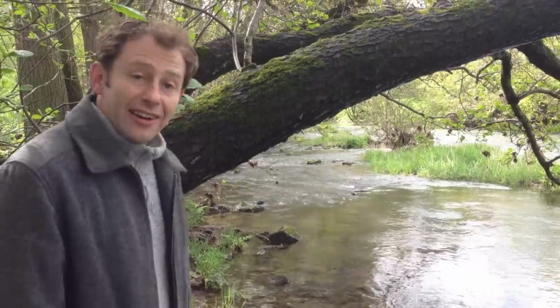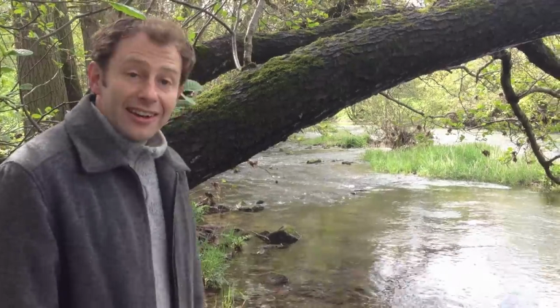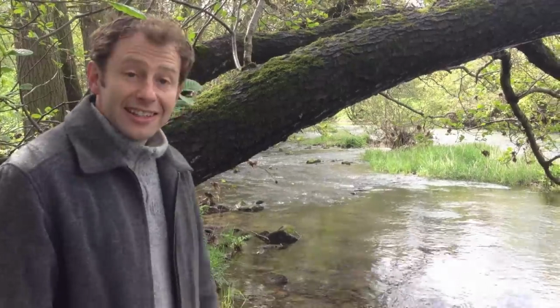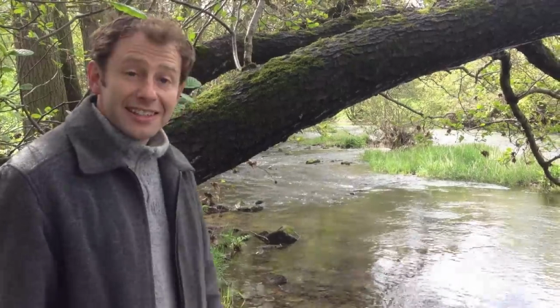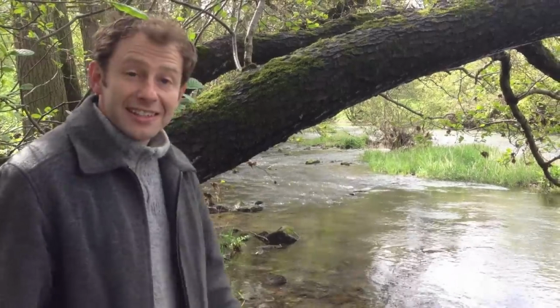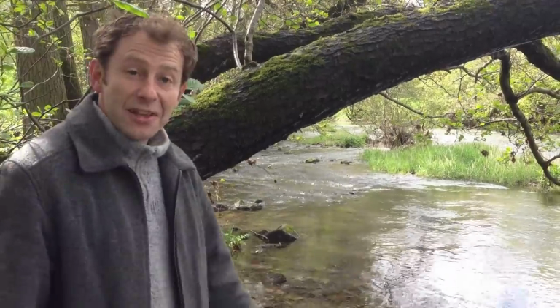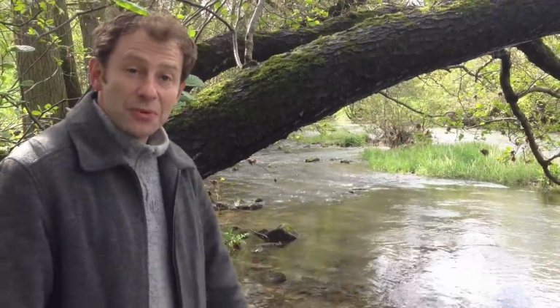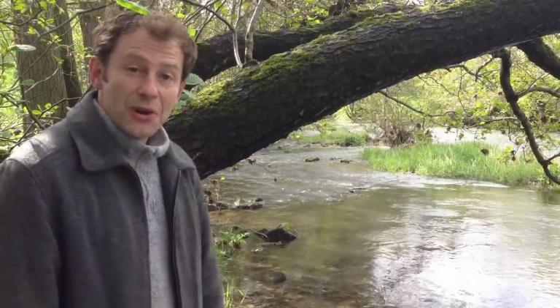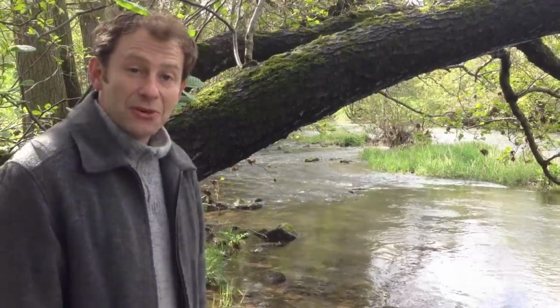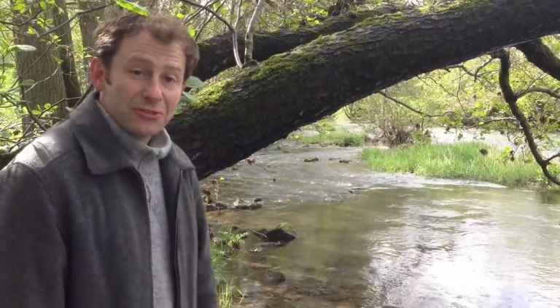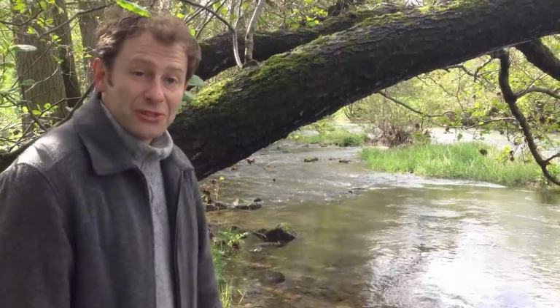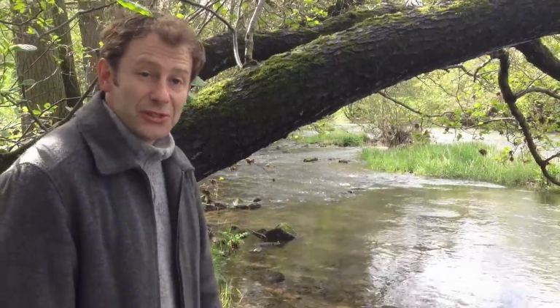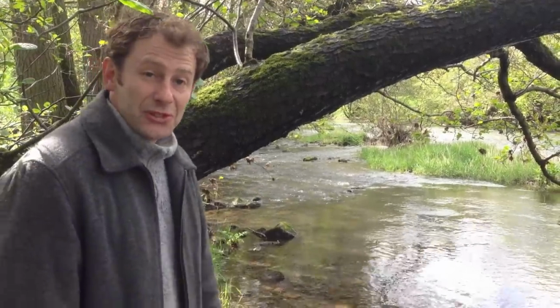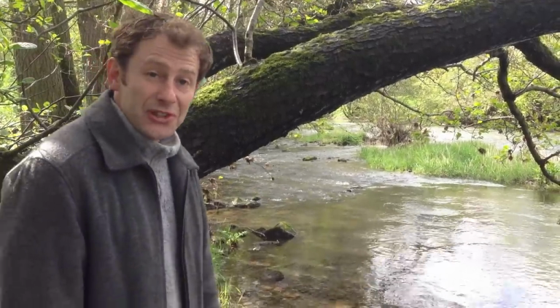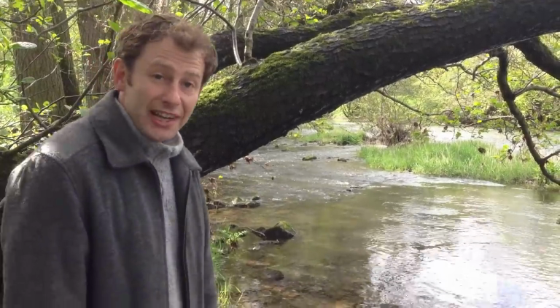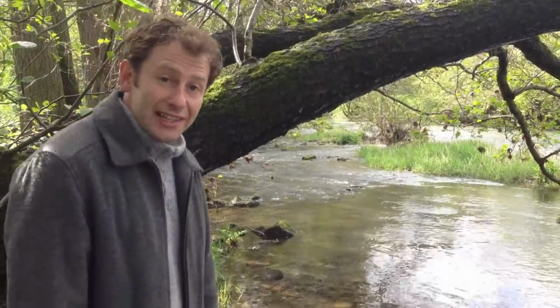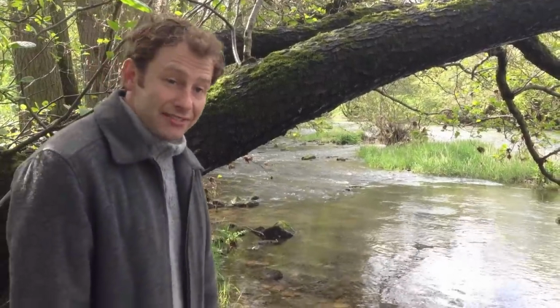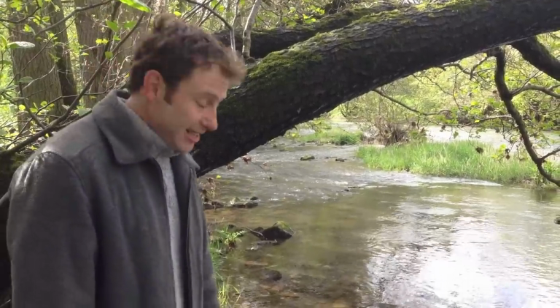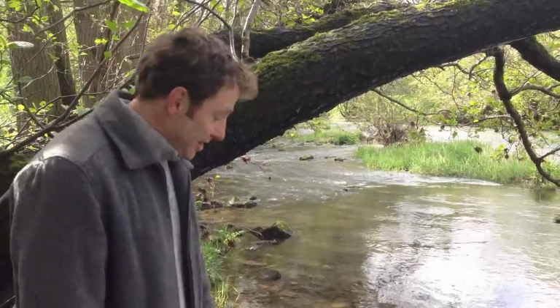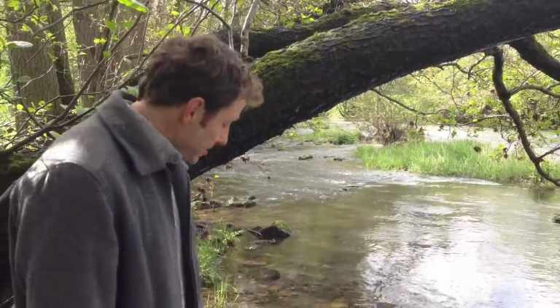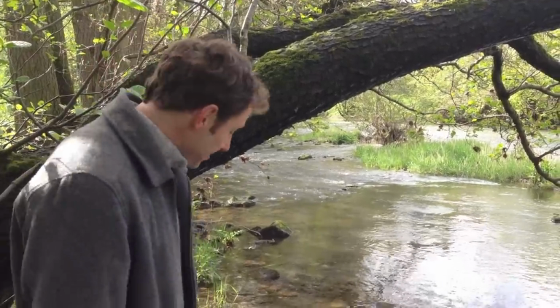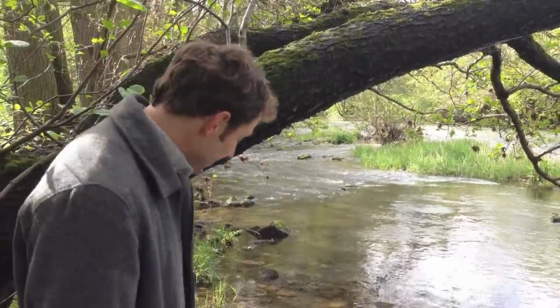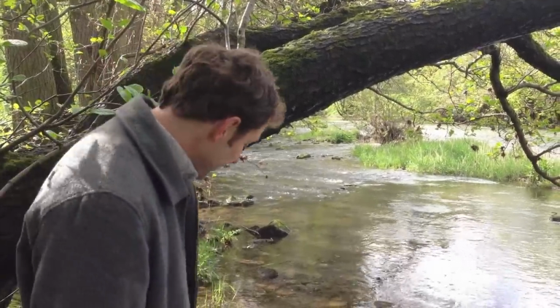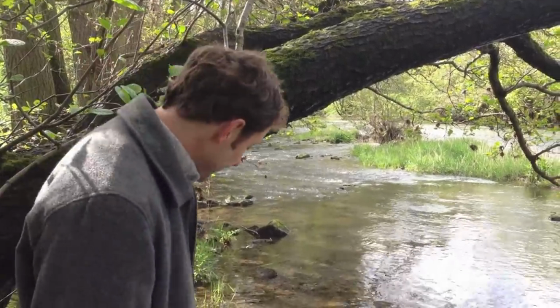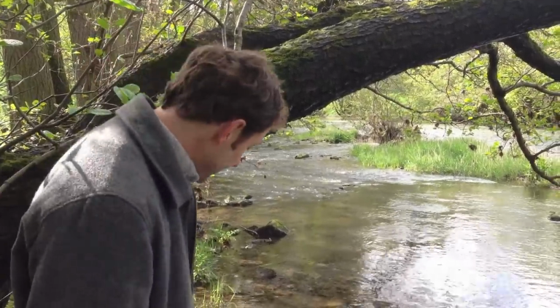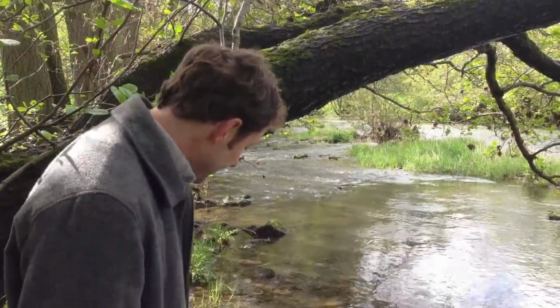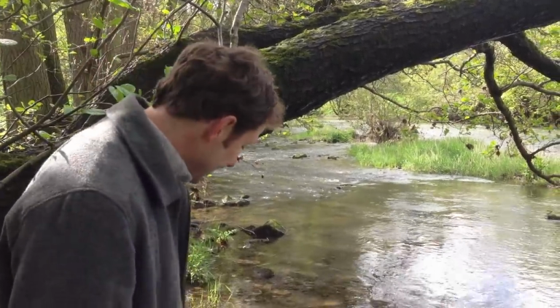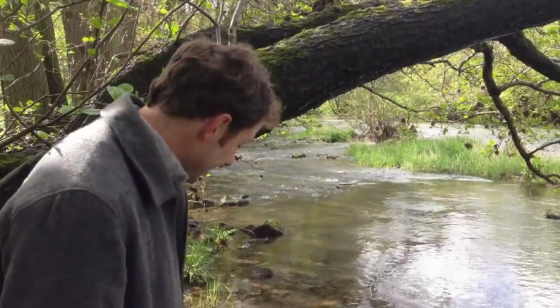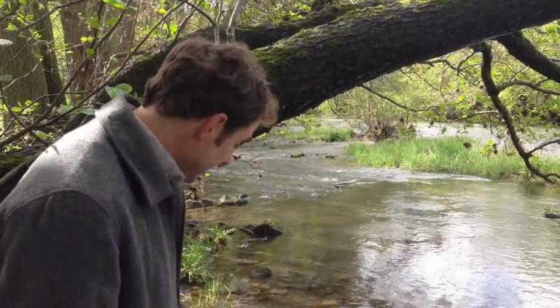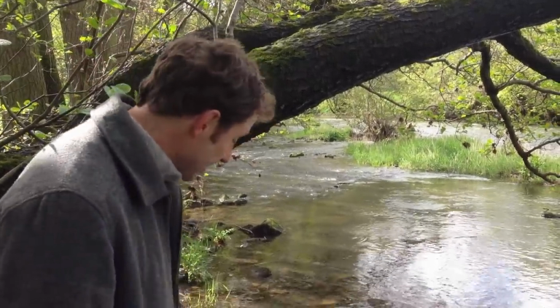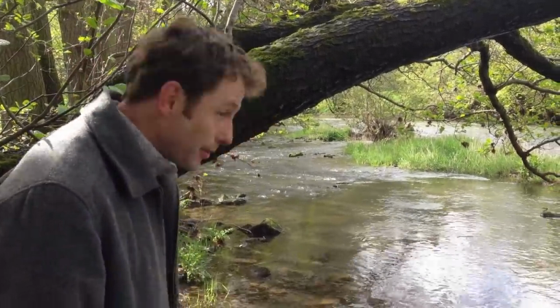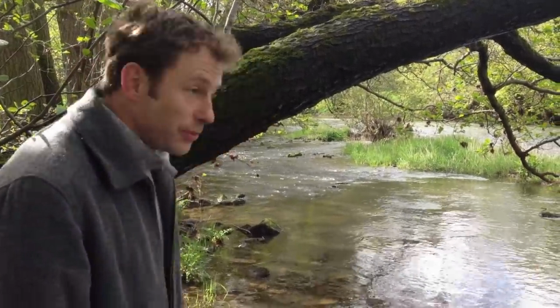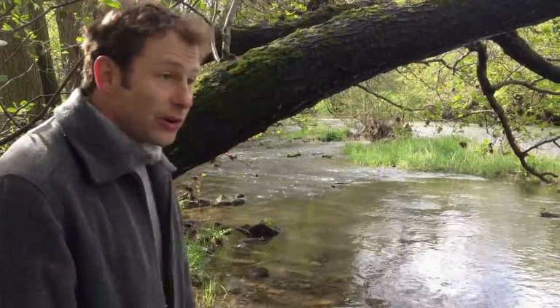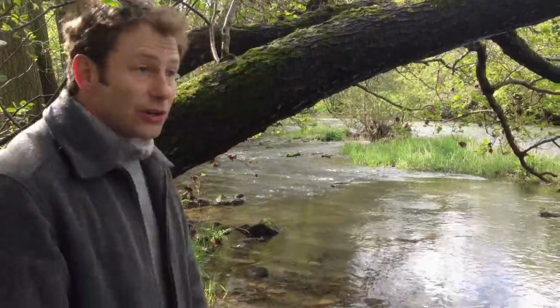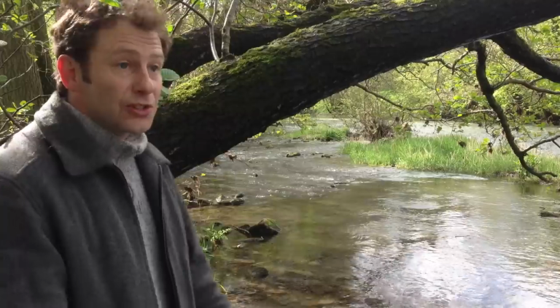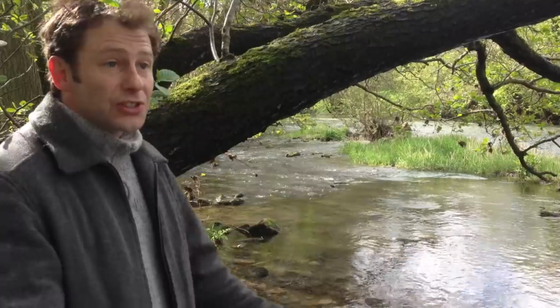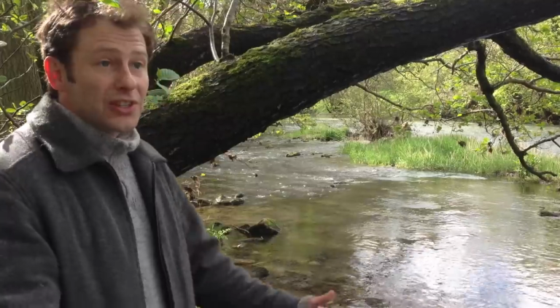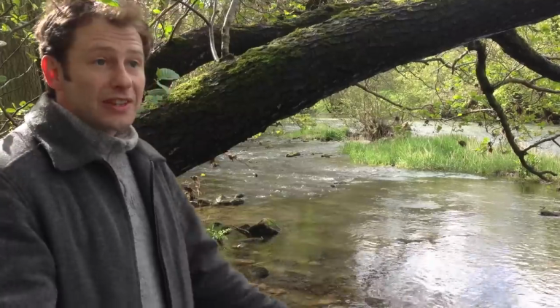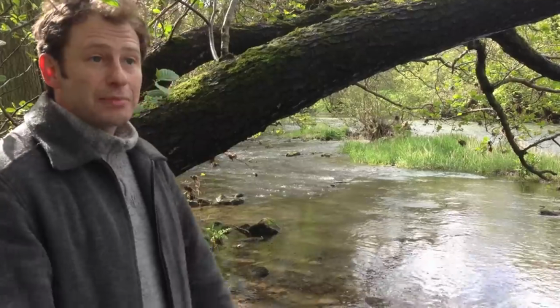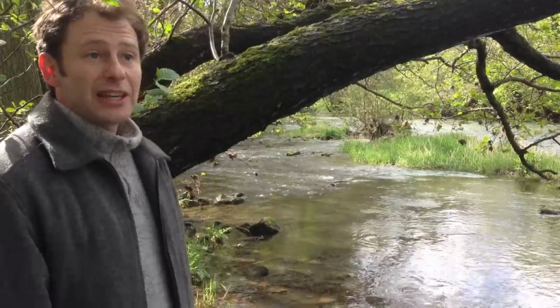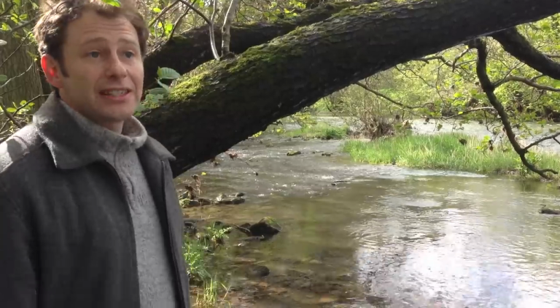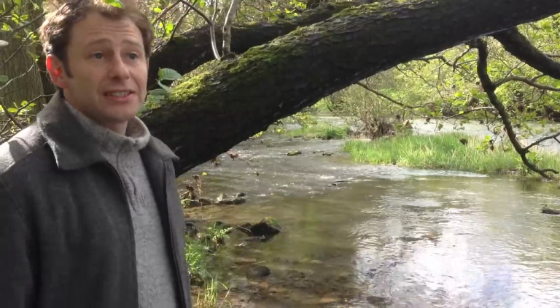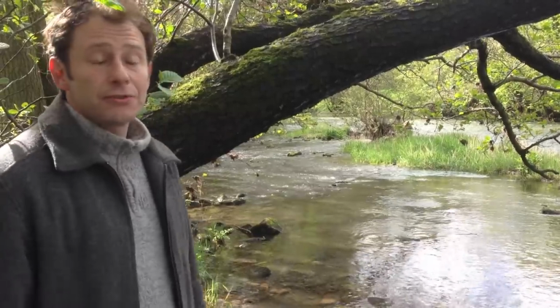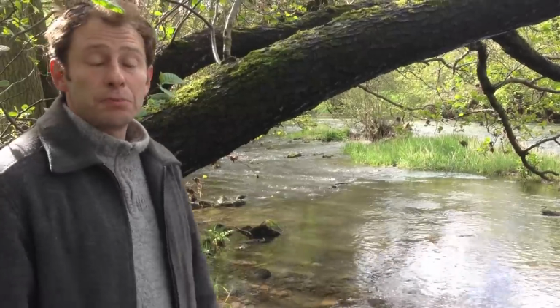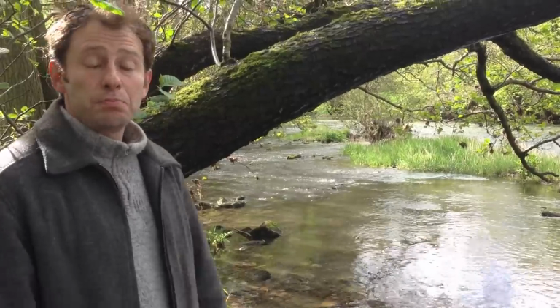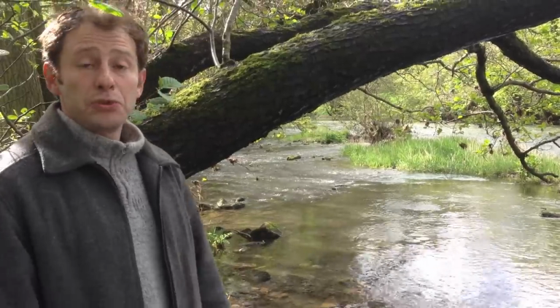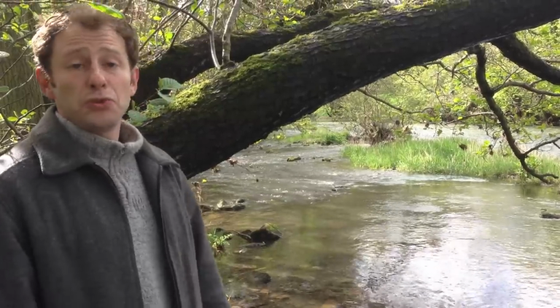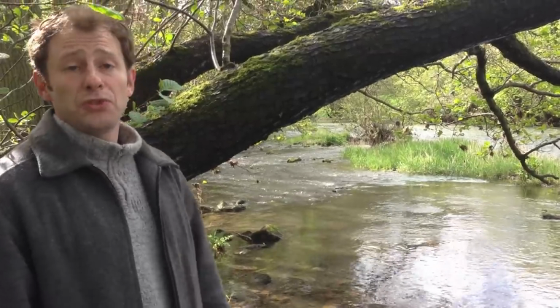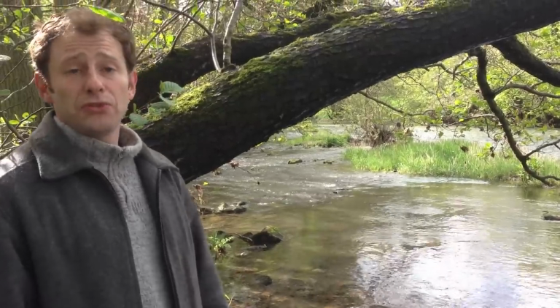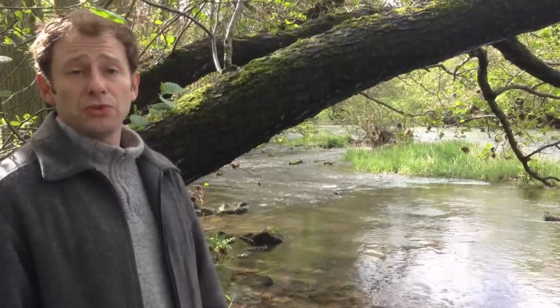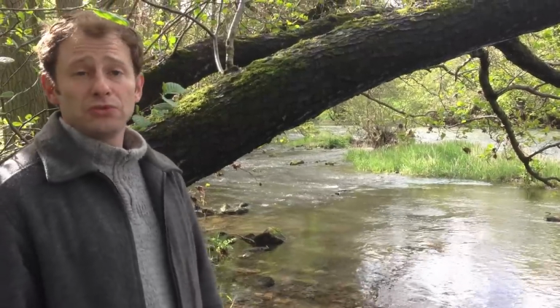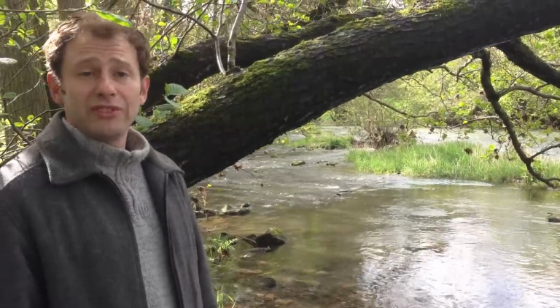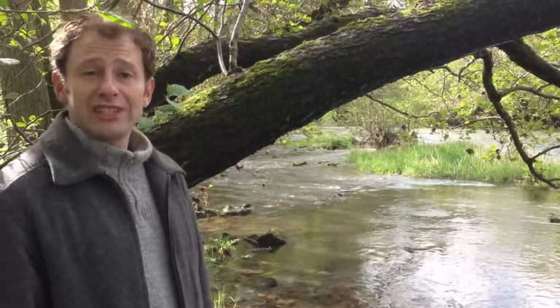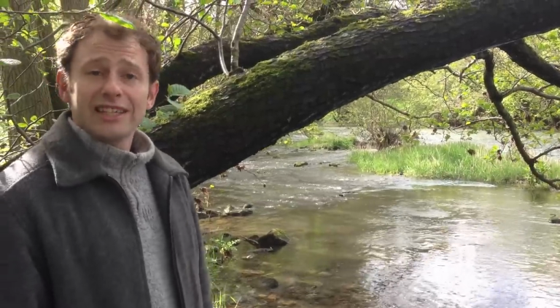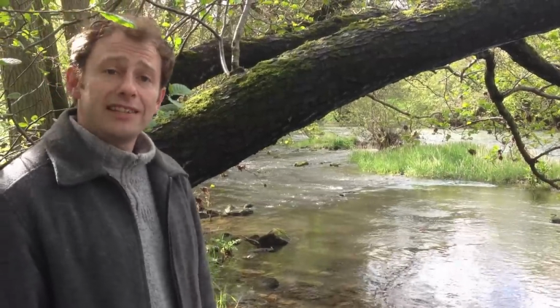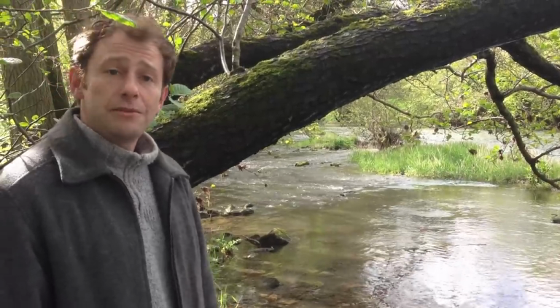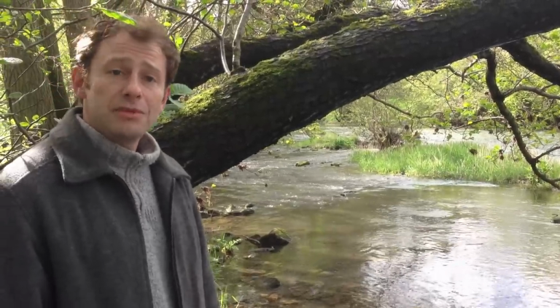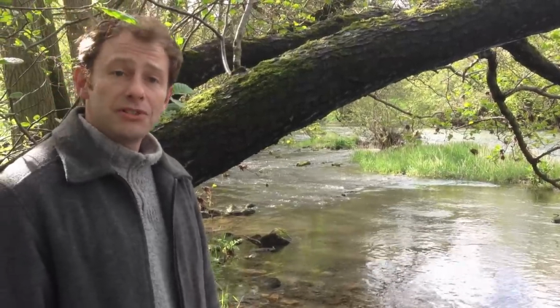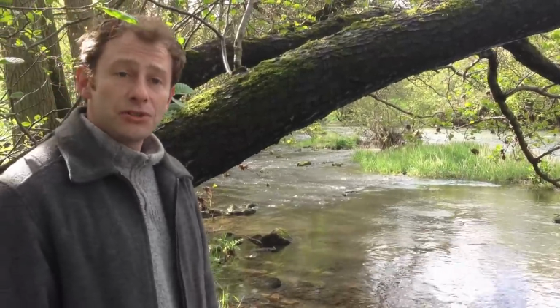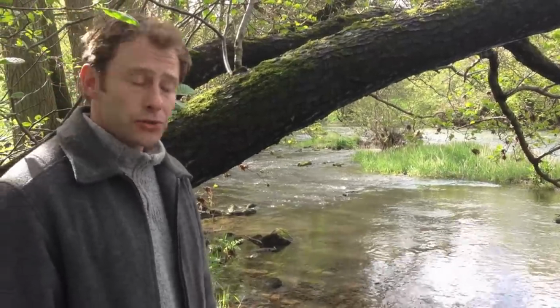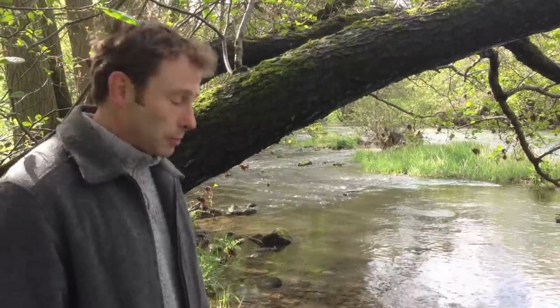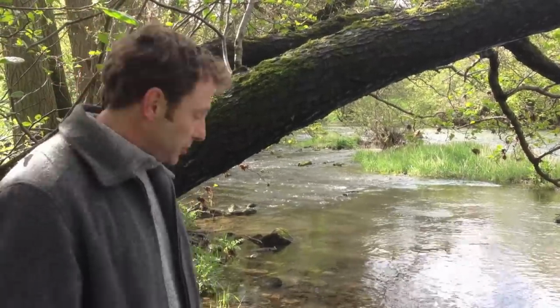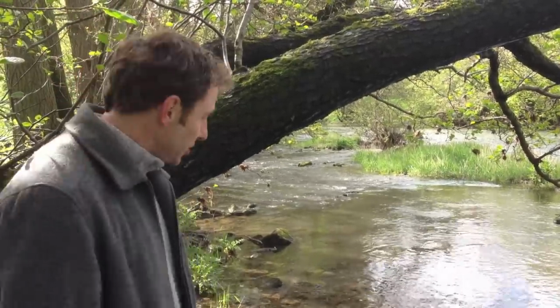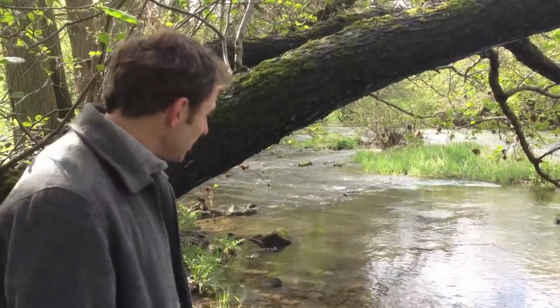Hi, this is another Wild Food UK video and we're alongside the banks of the beautiful River Teme in Shropshire.